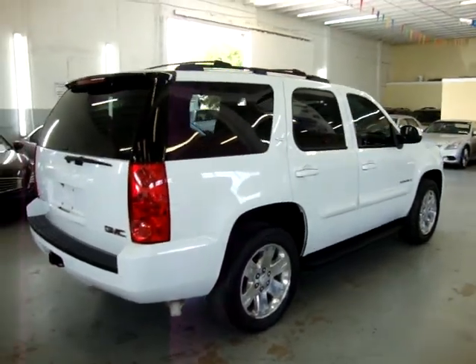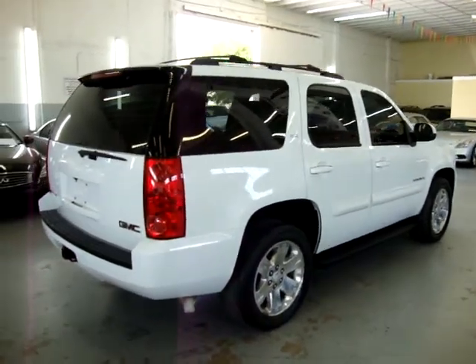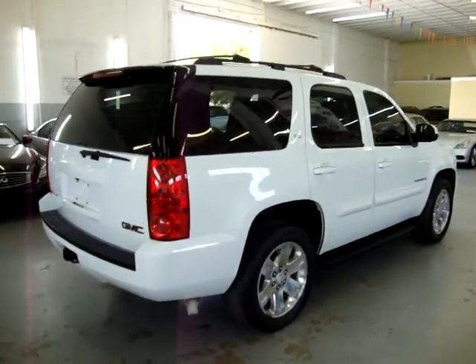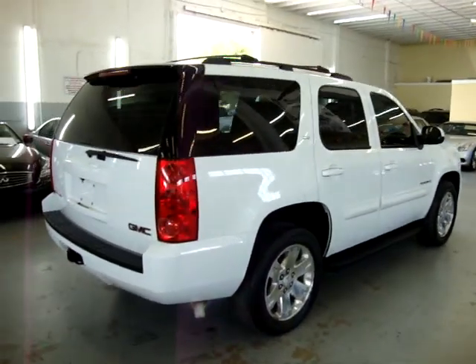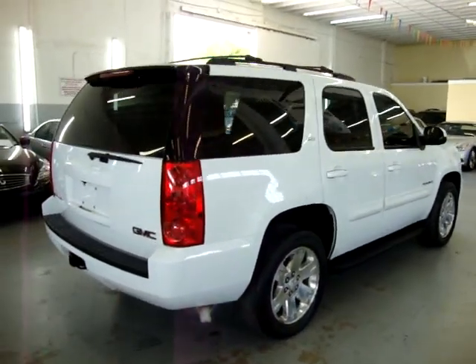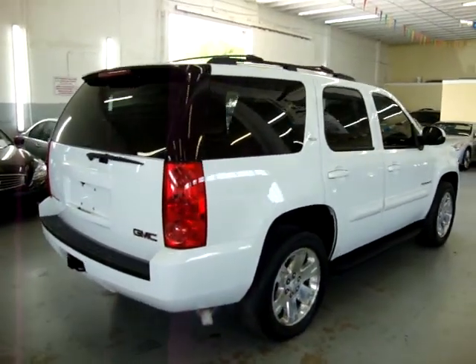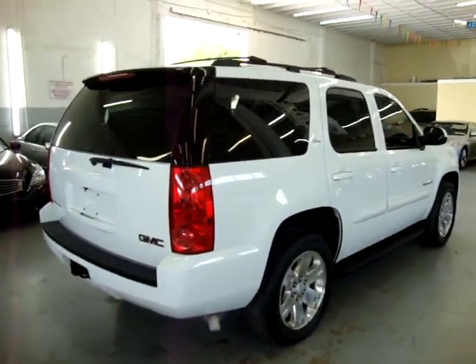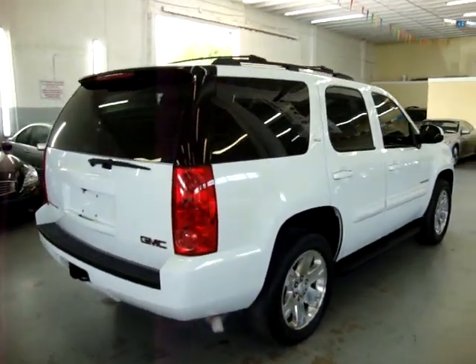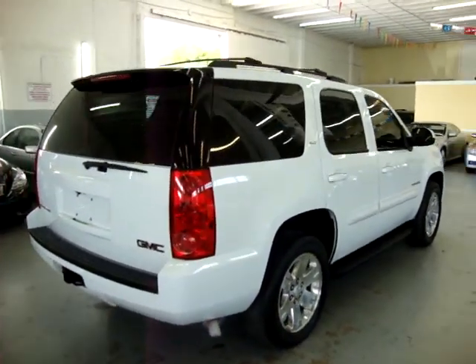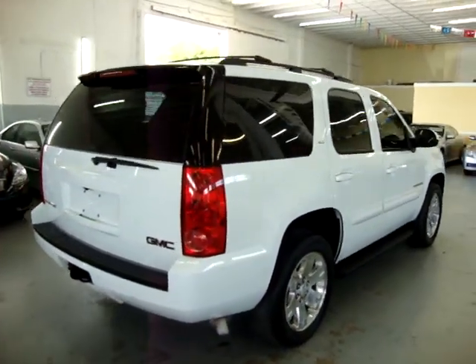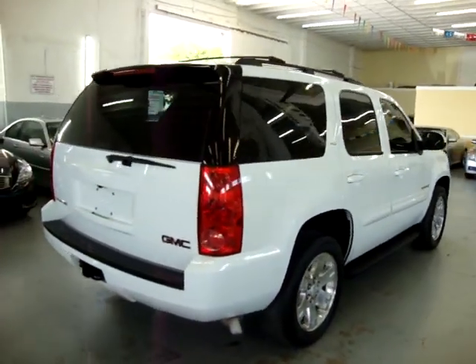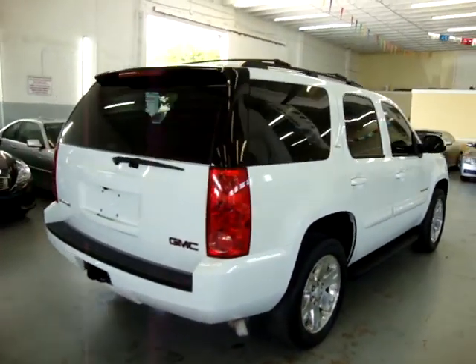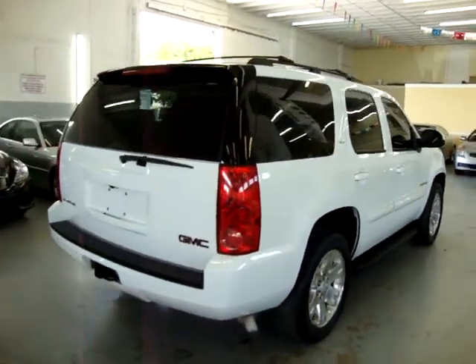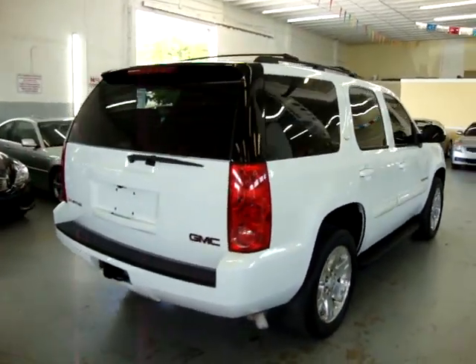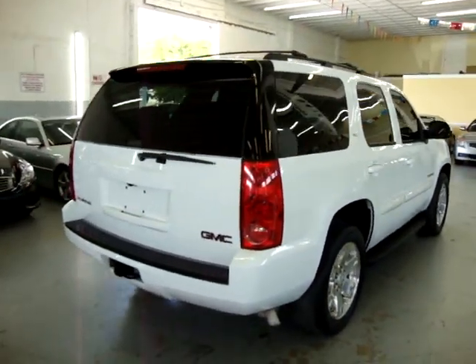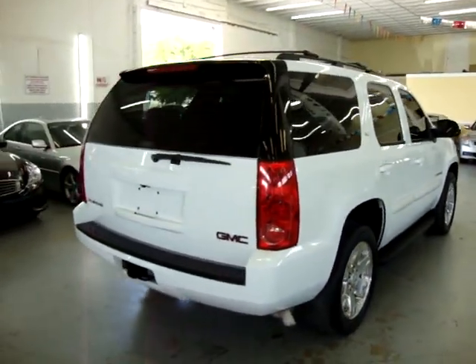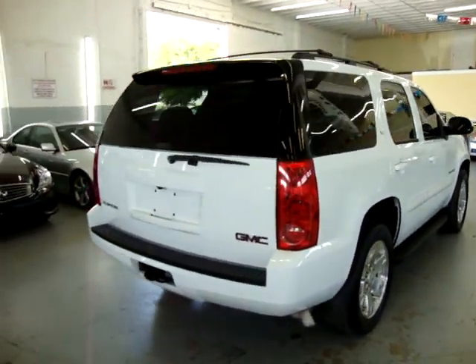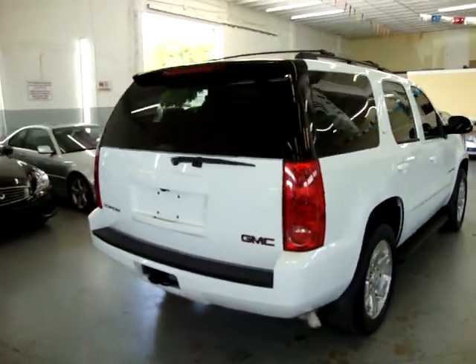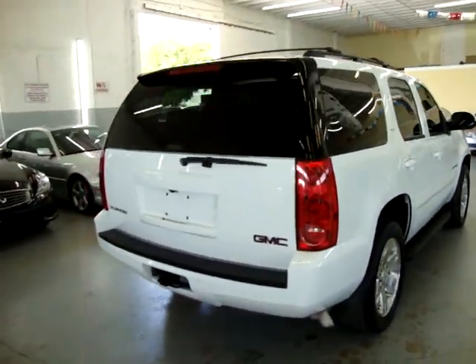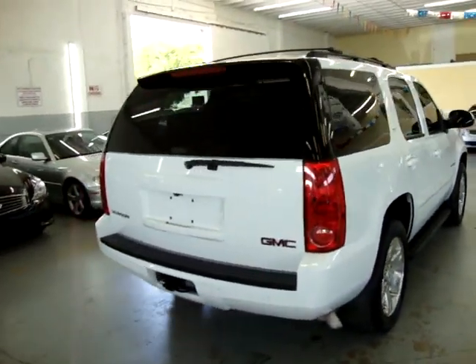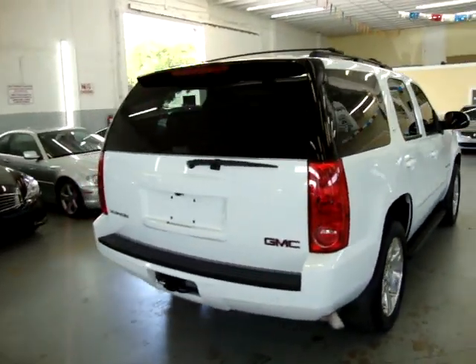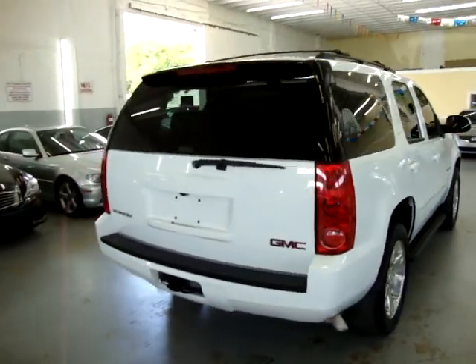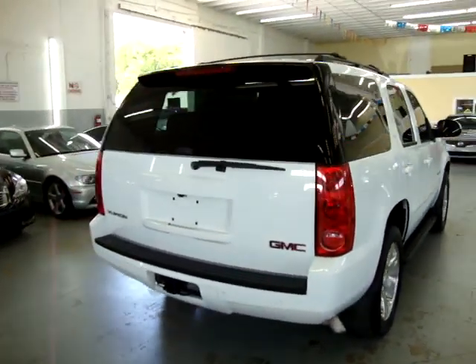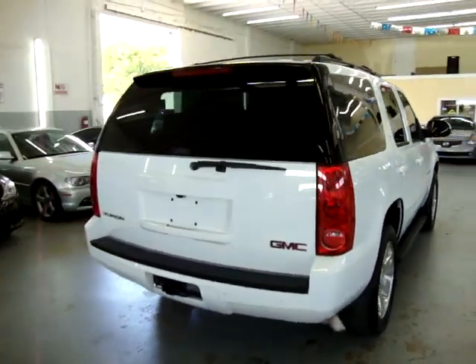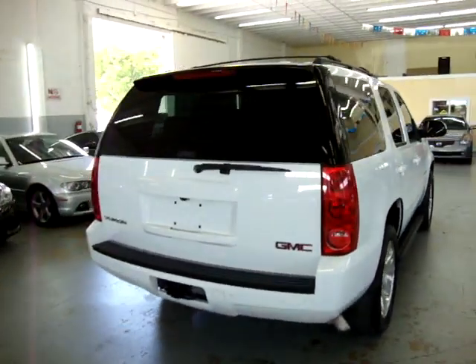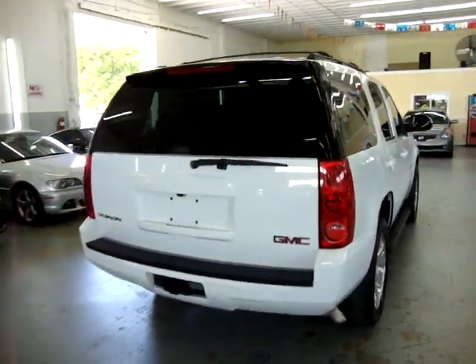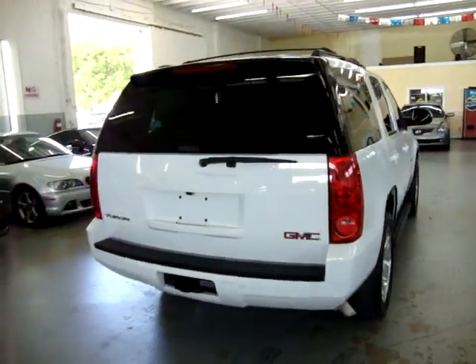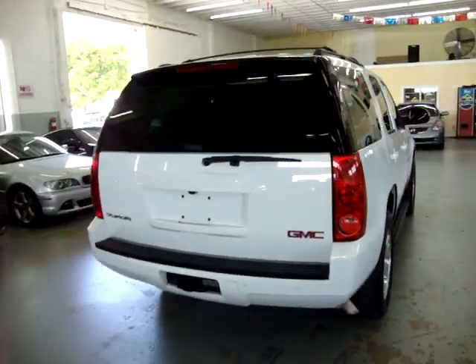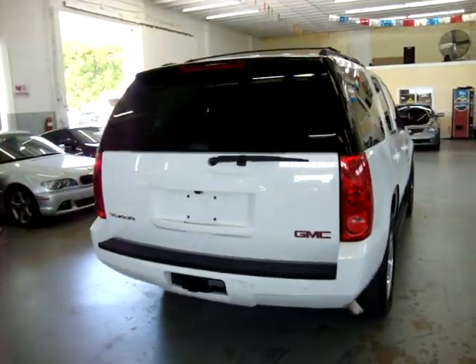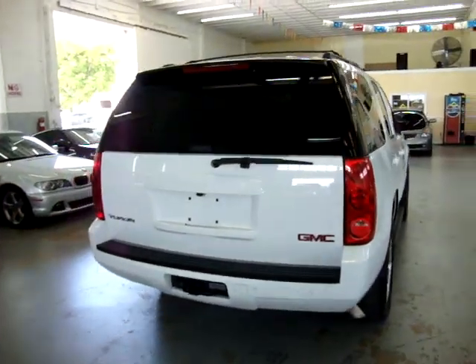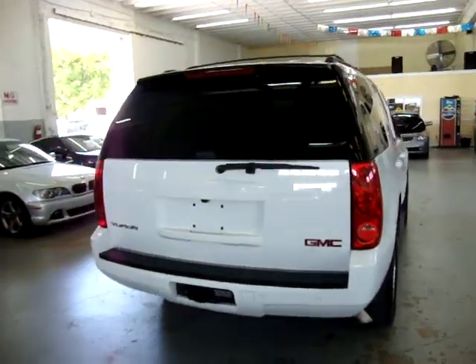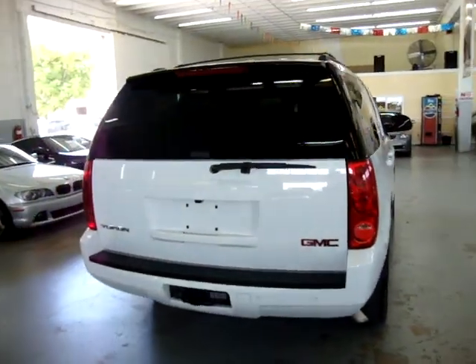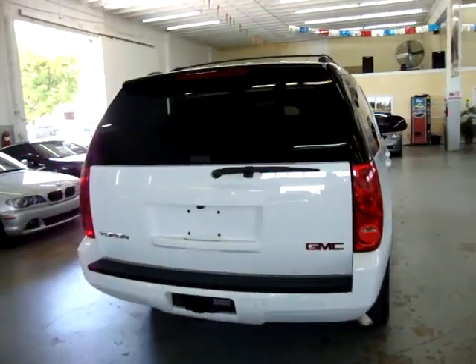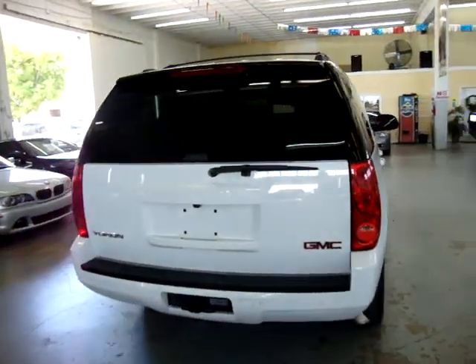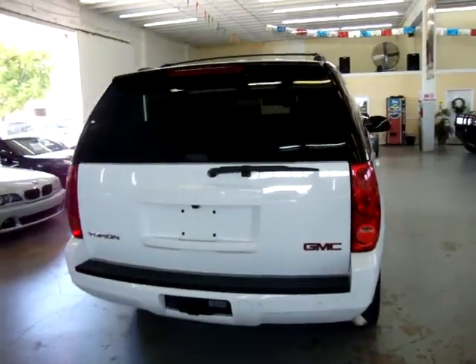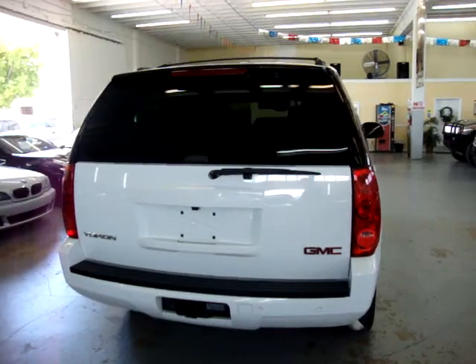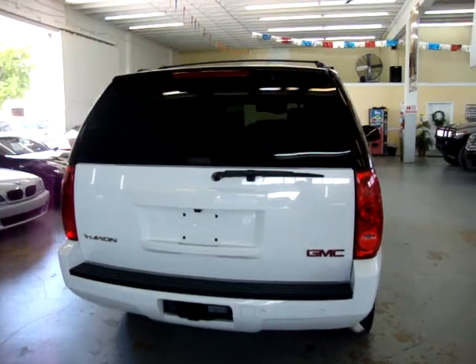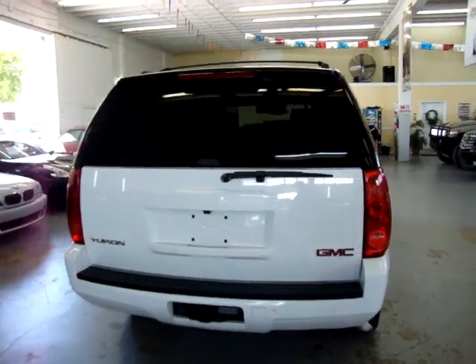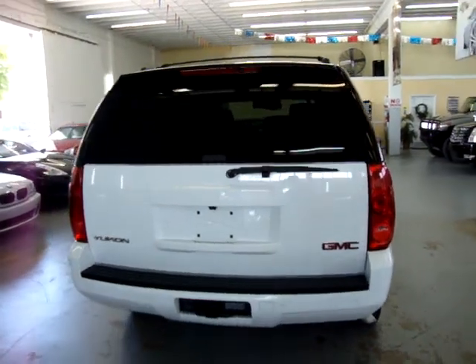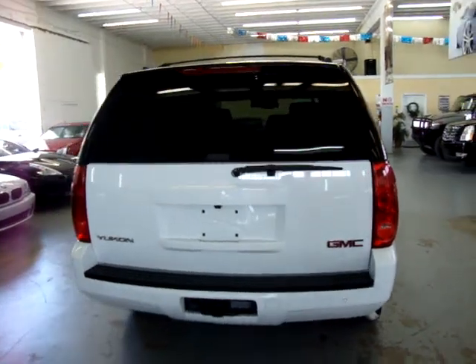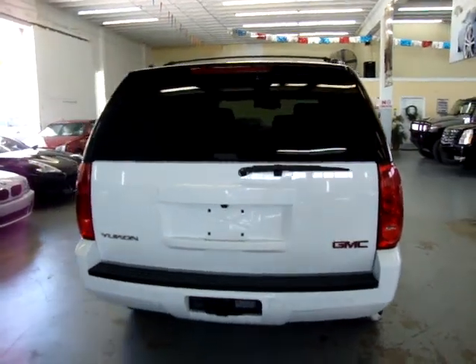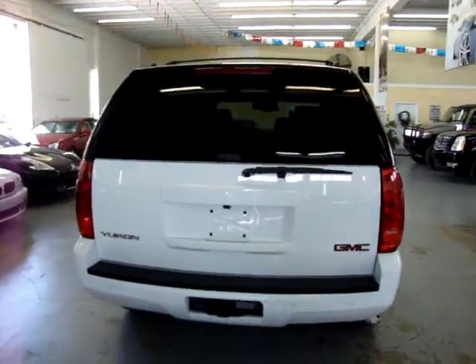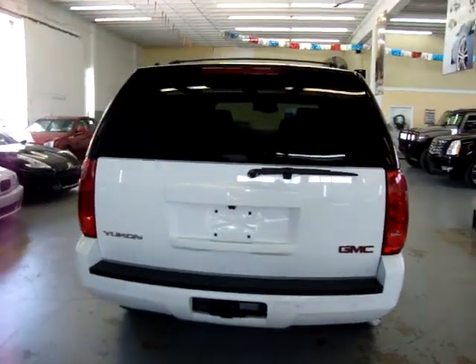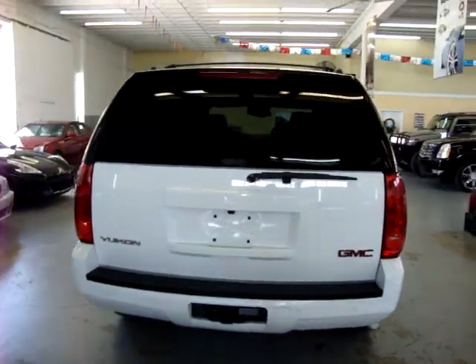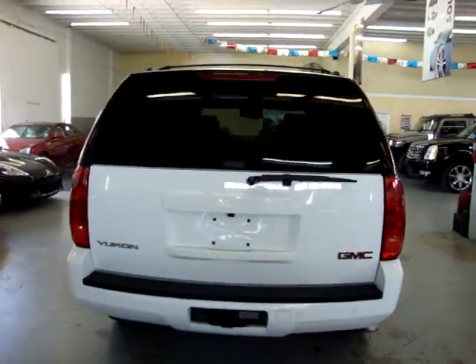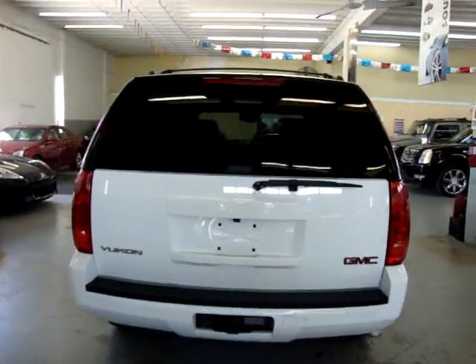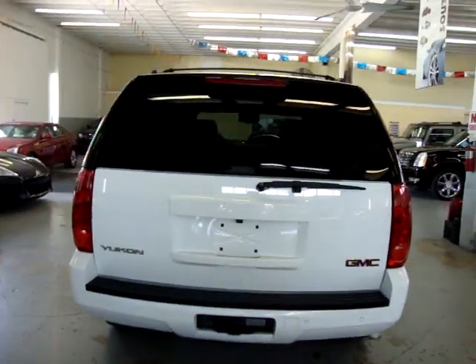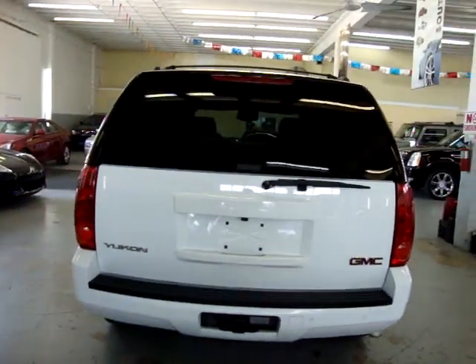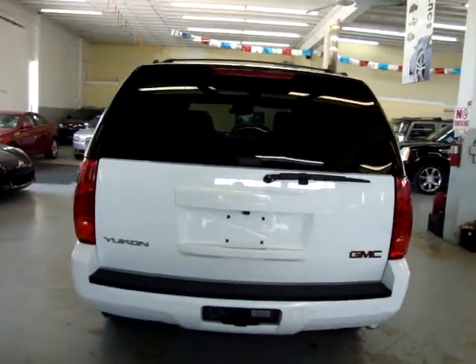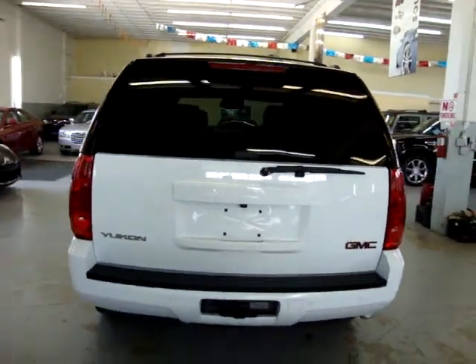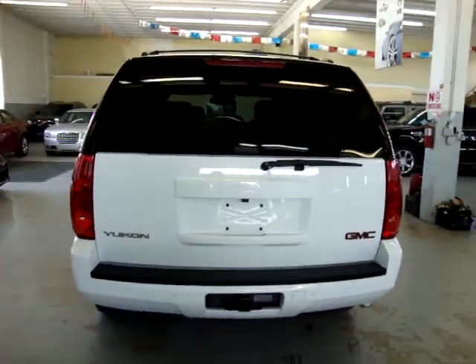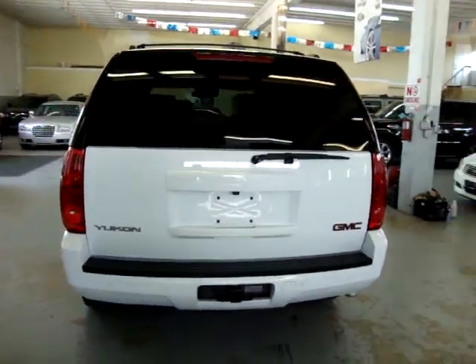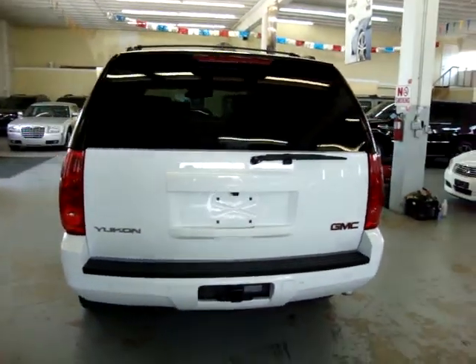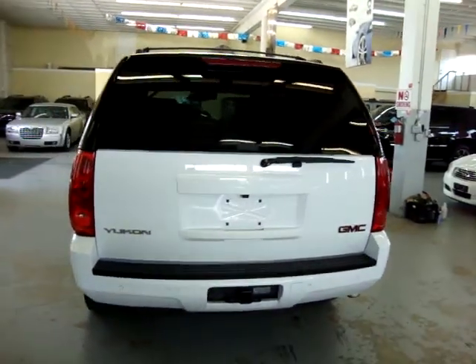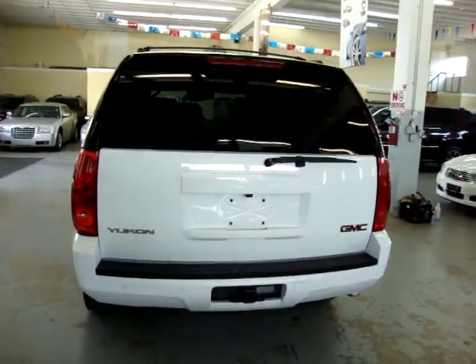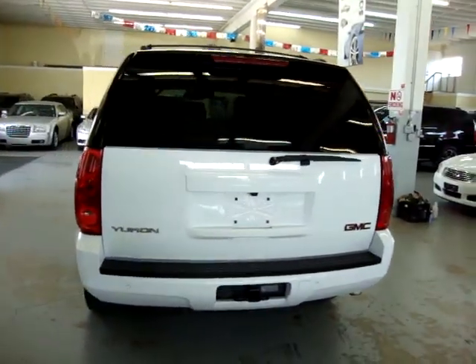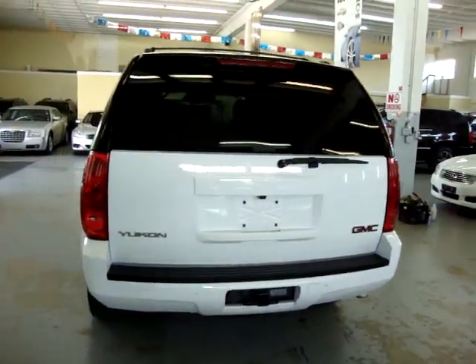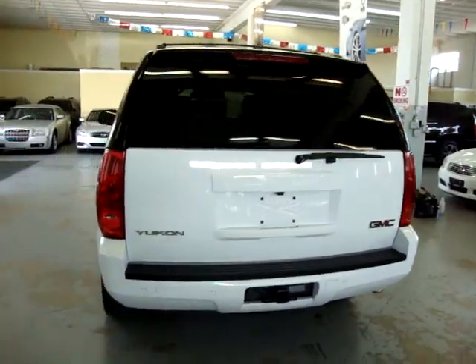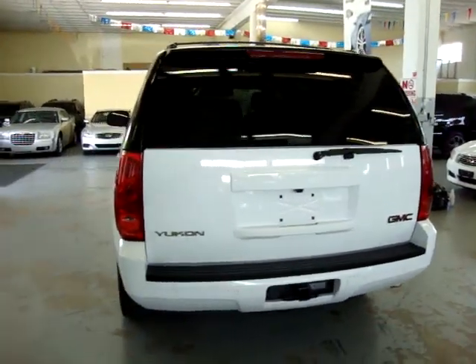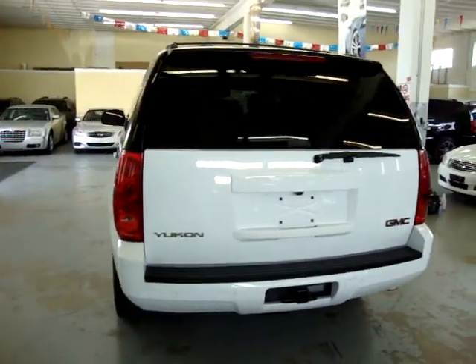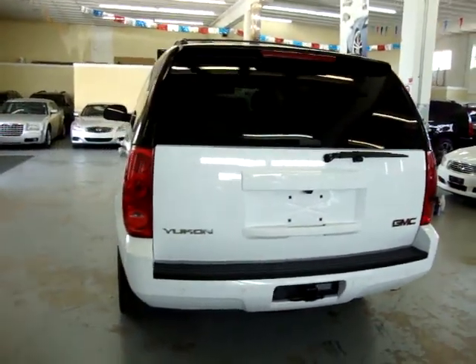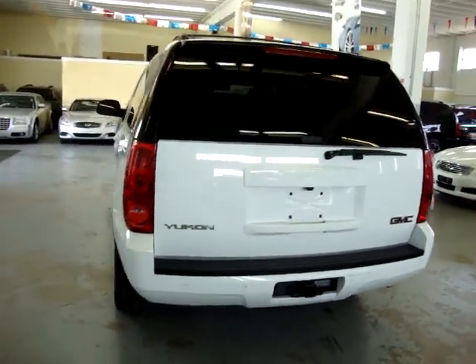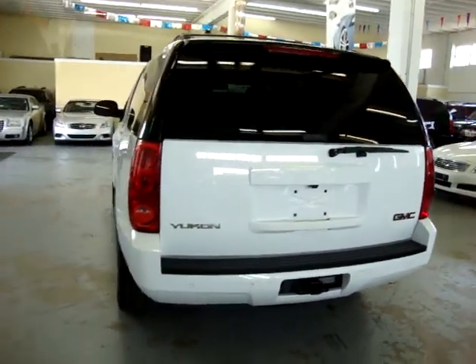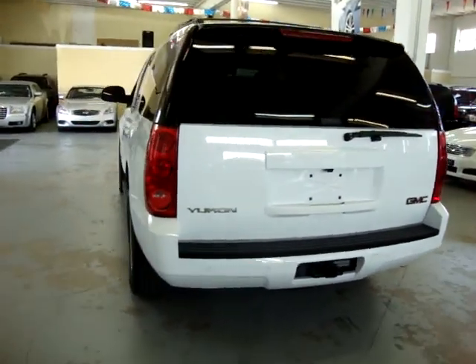If you're watching this video and not on our website, let me tell you that it will cut off after three minutes. If you want to see the full 10-minute video, please visit our website VehicleMax.net.